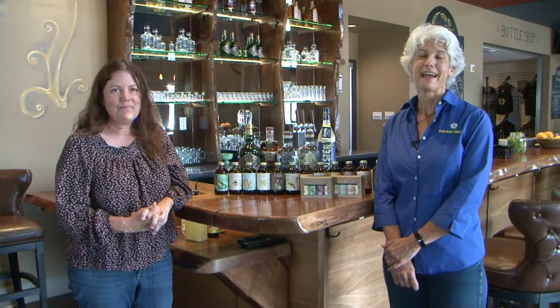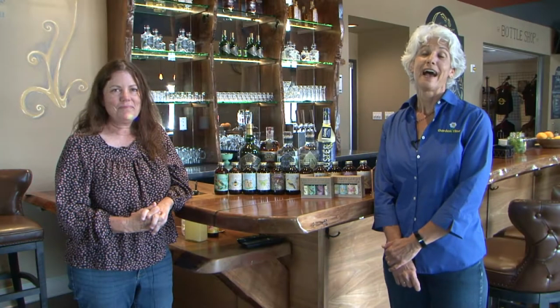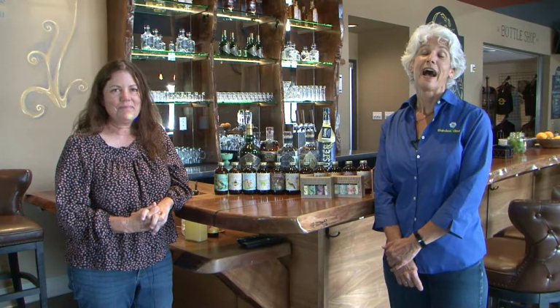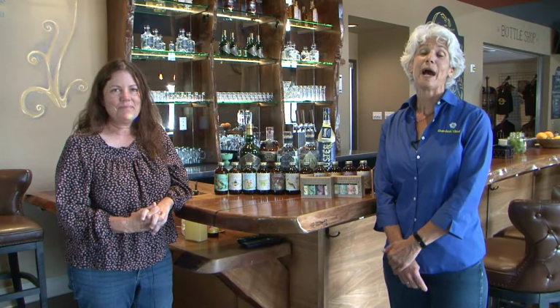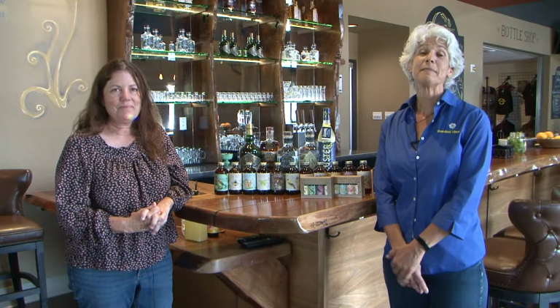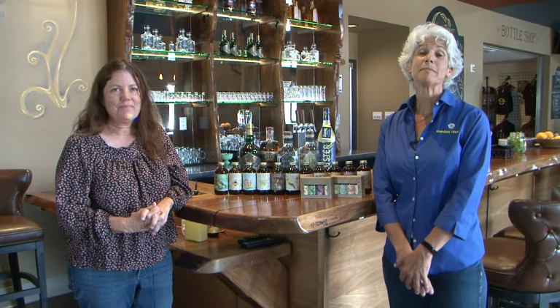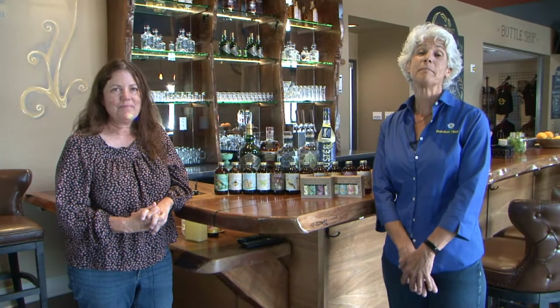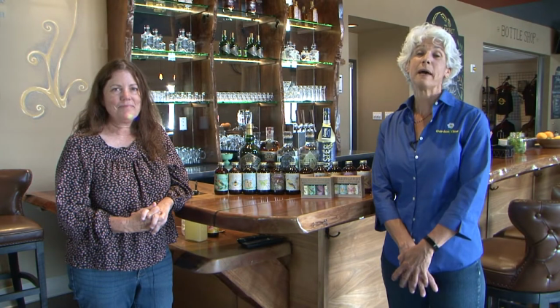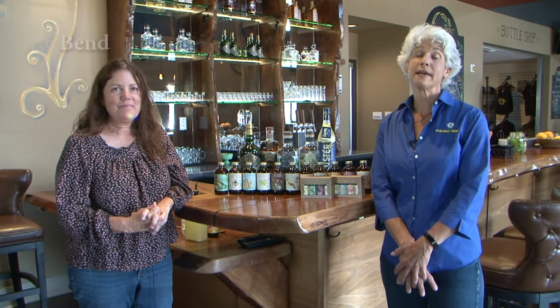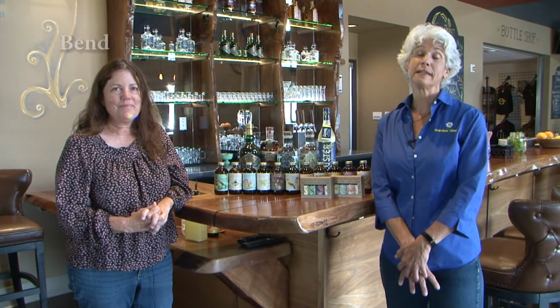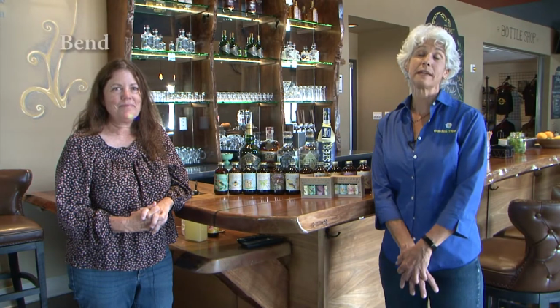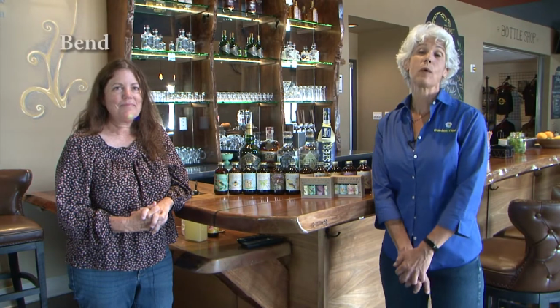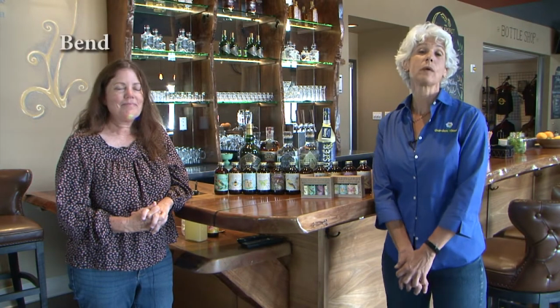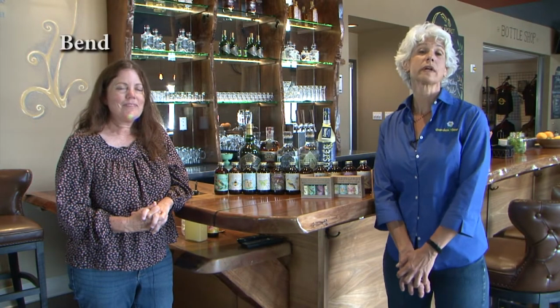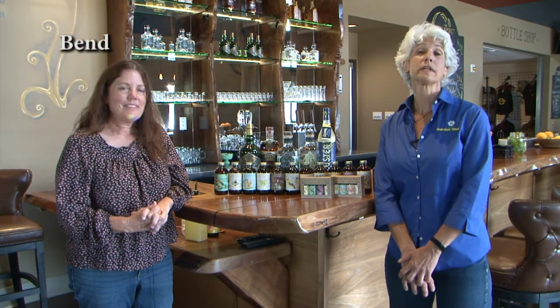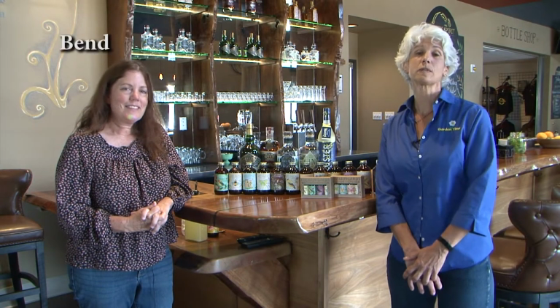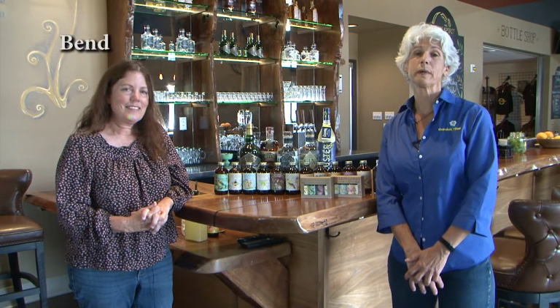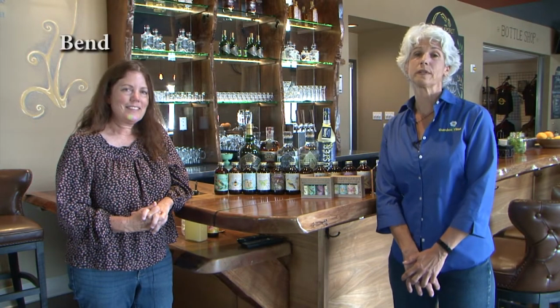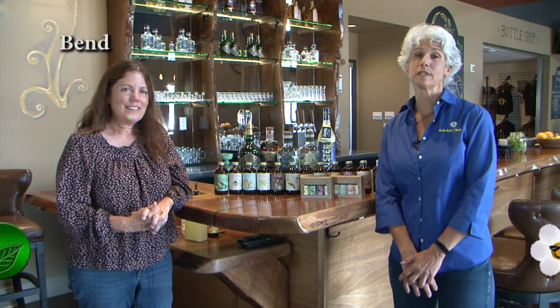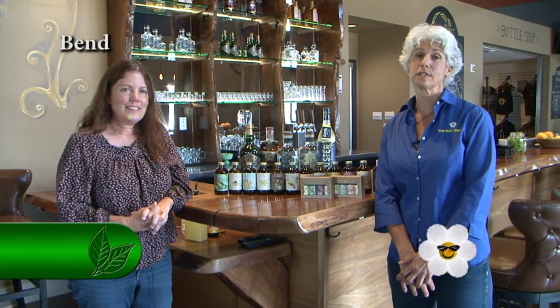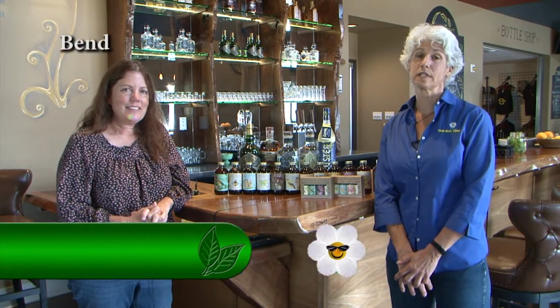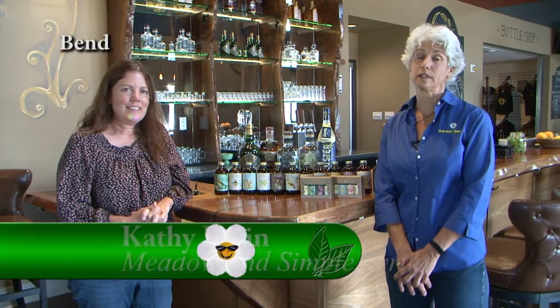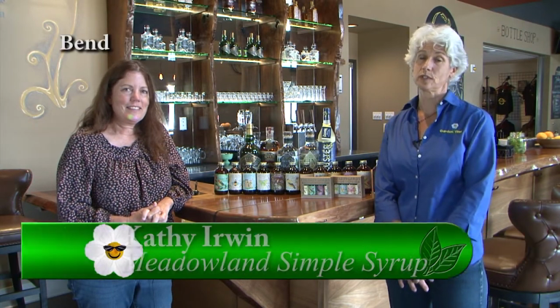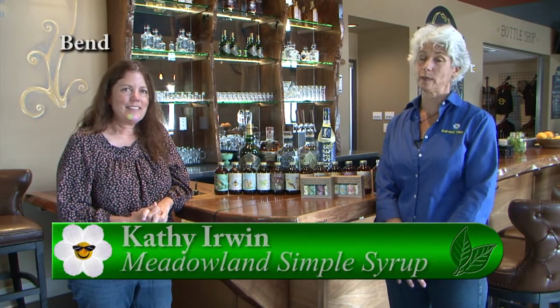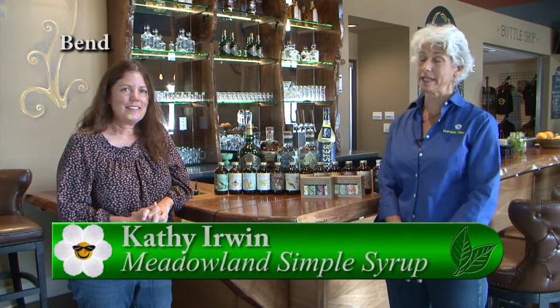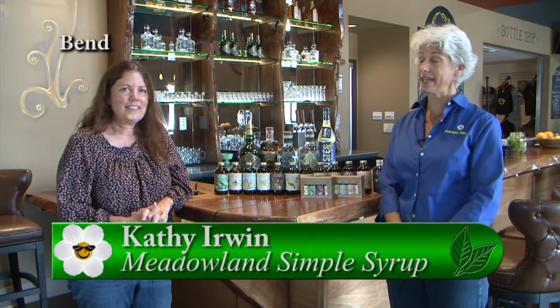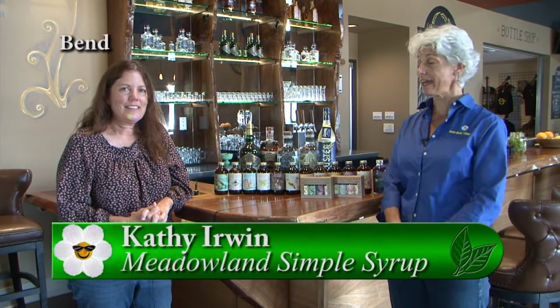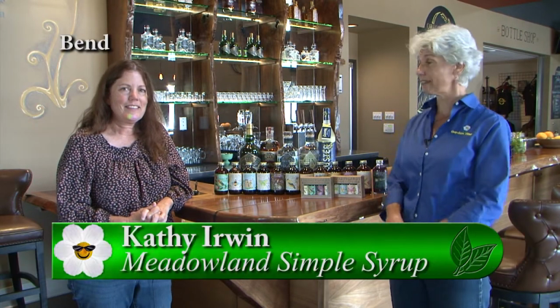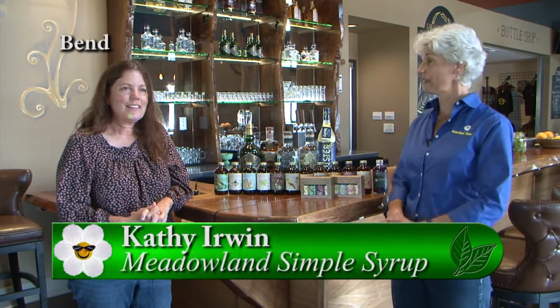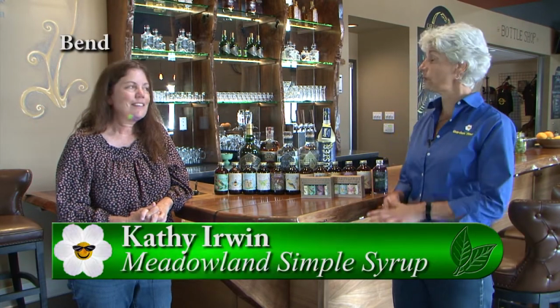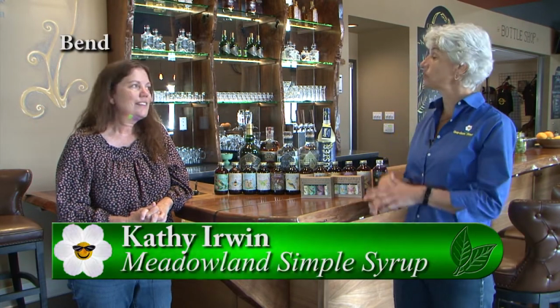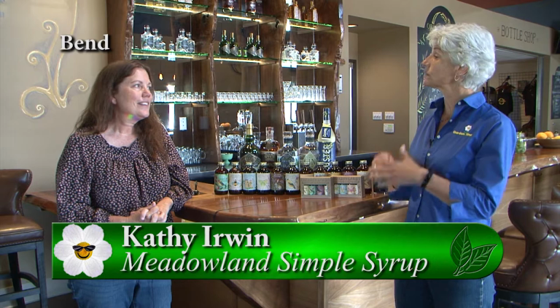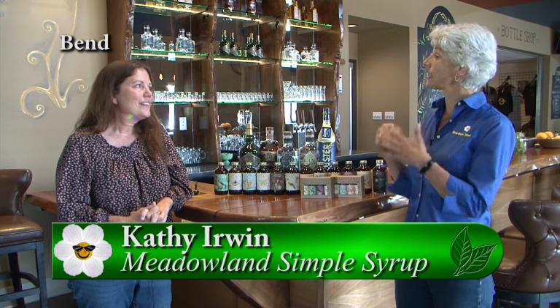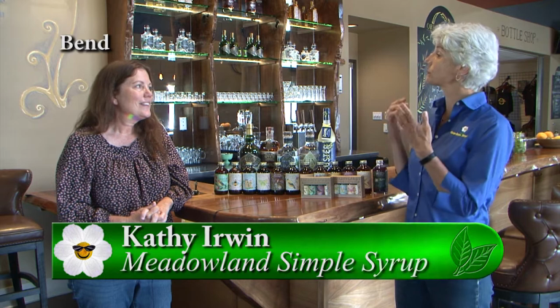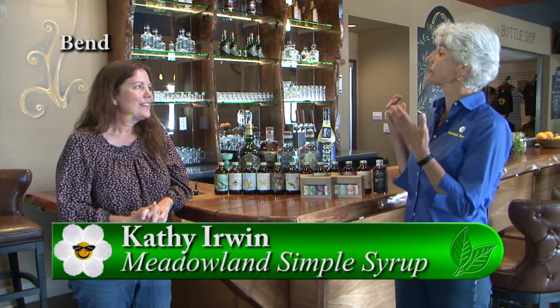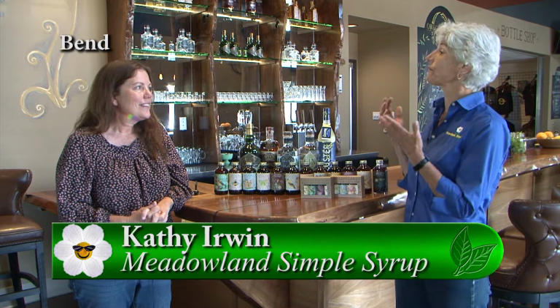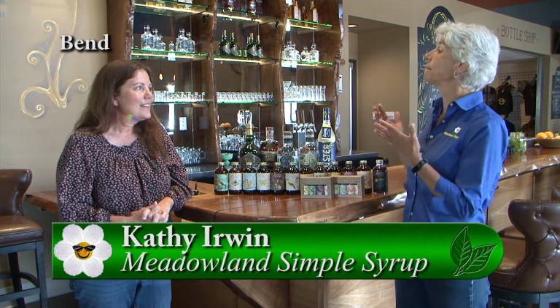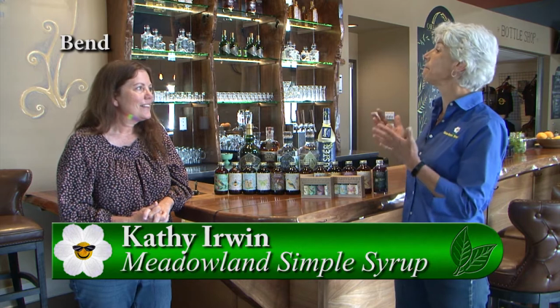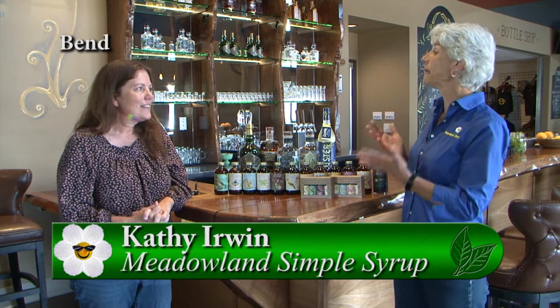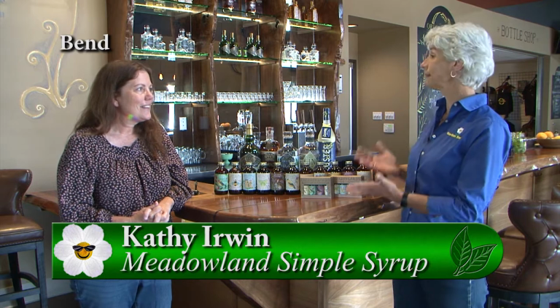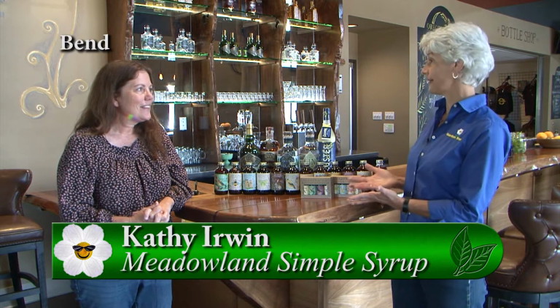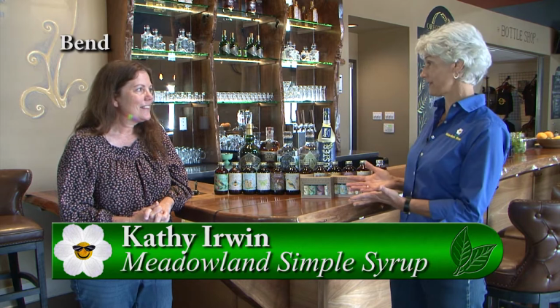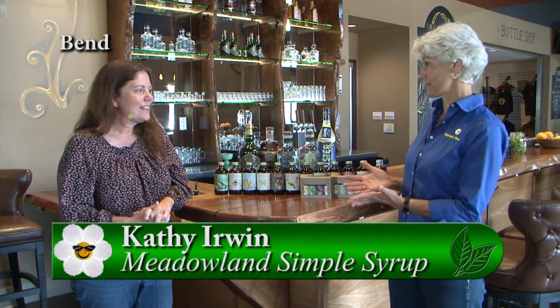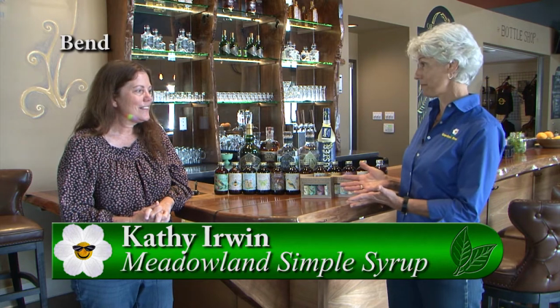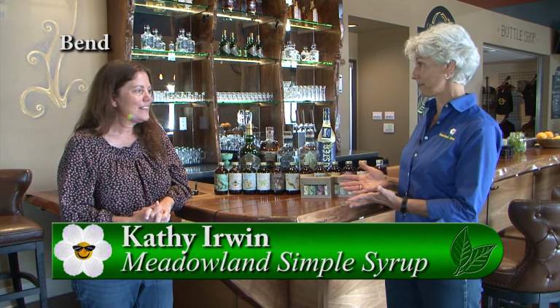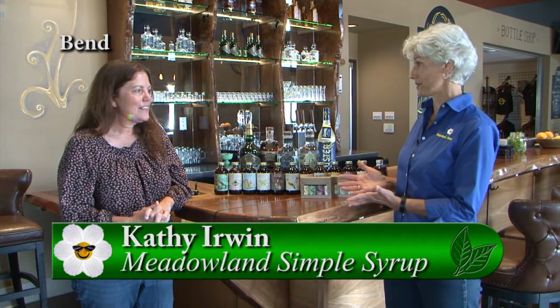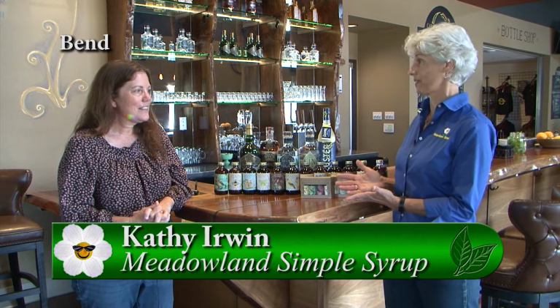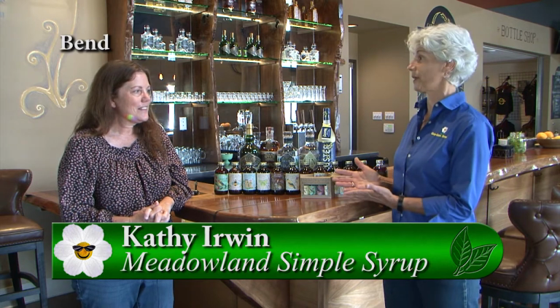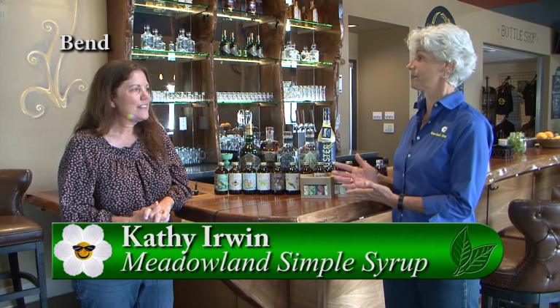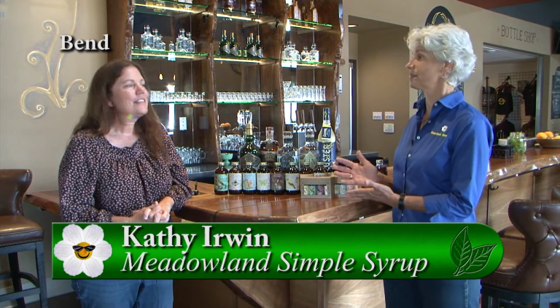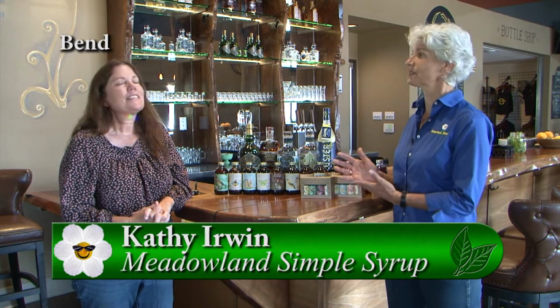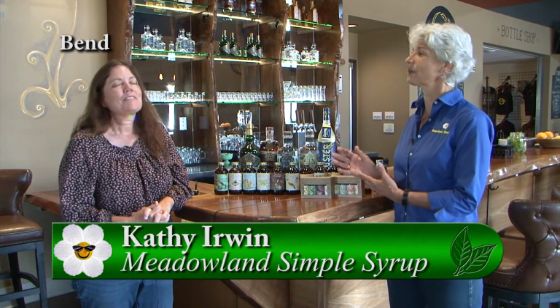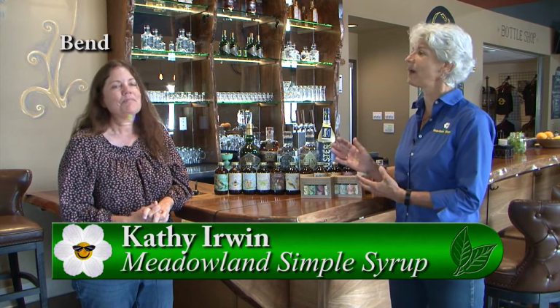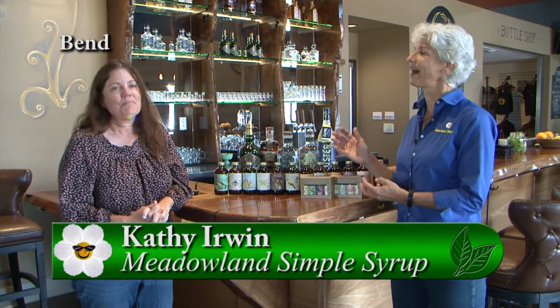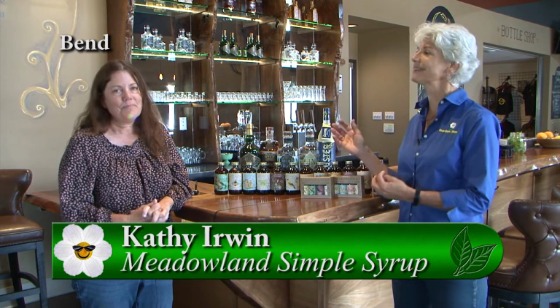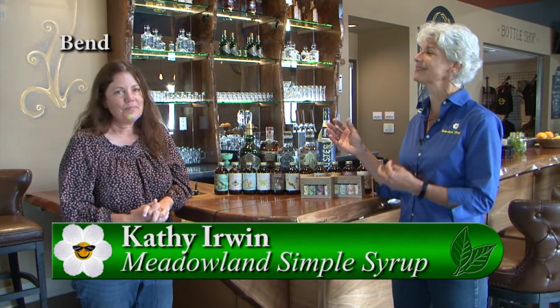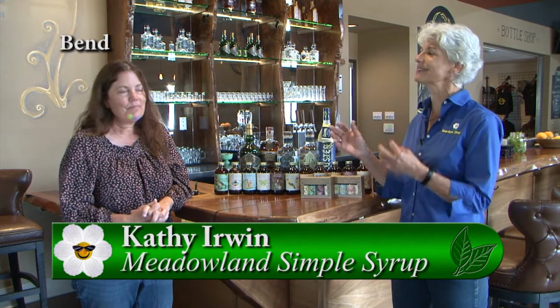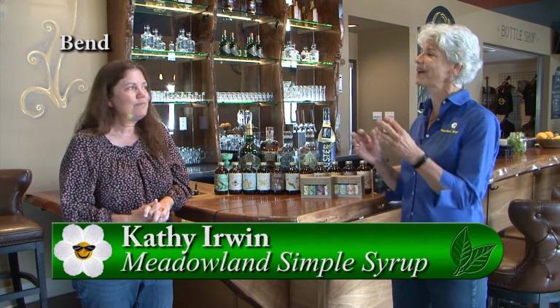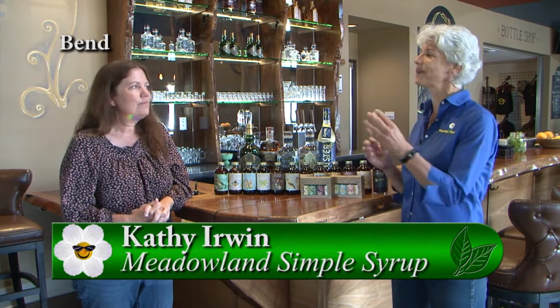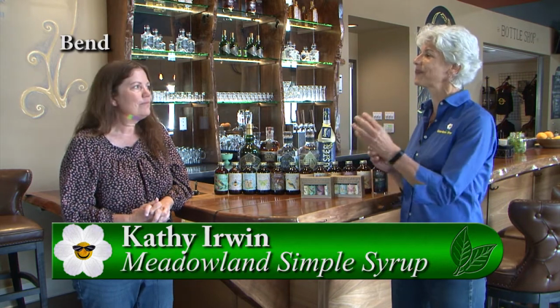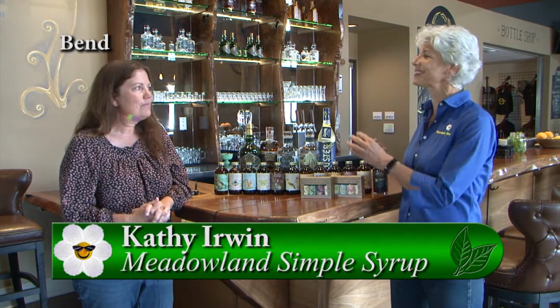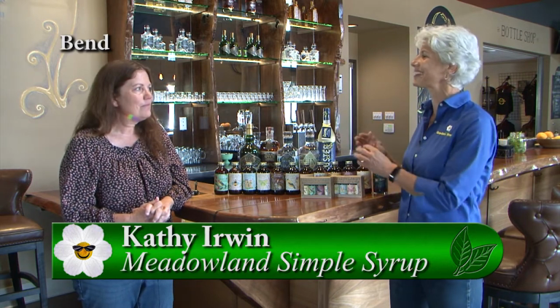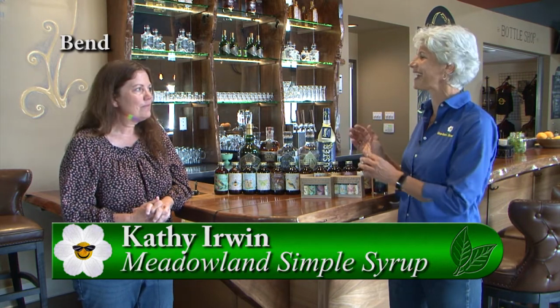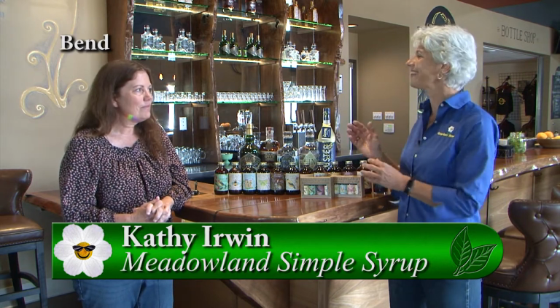I'm in Bend at Oregon Spirit Distillers with Kathy, who is actually from Meadowland Simple Syrups. So how does this all work together?